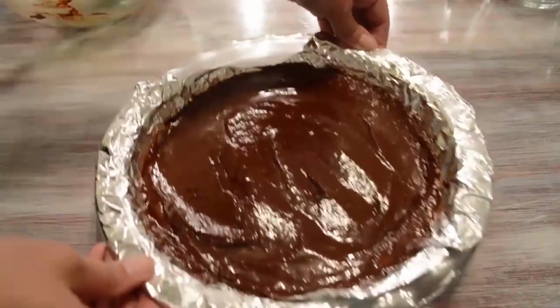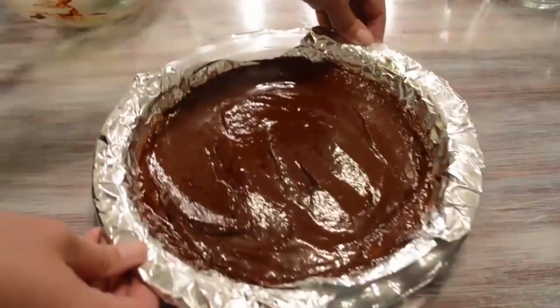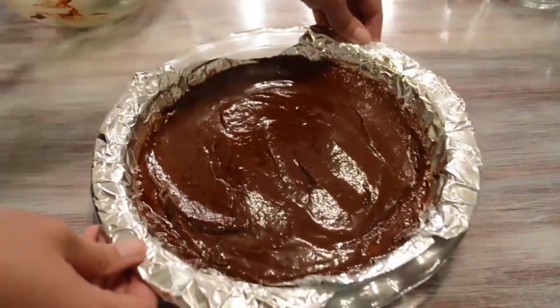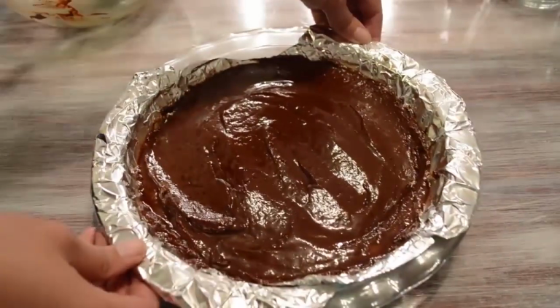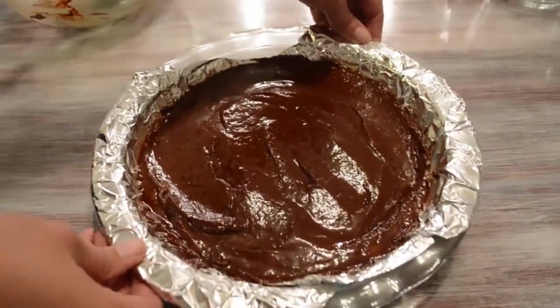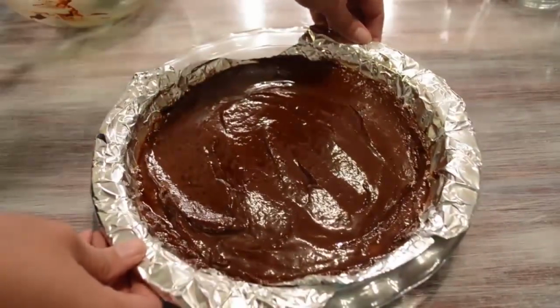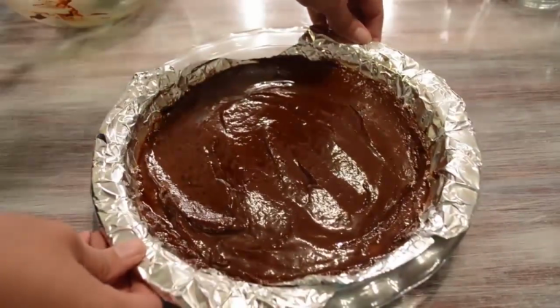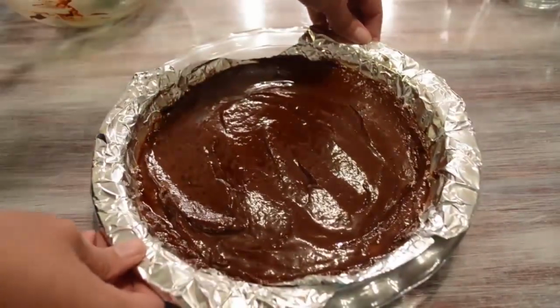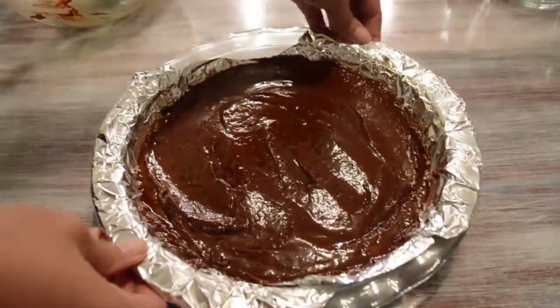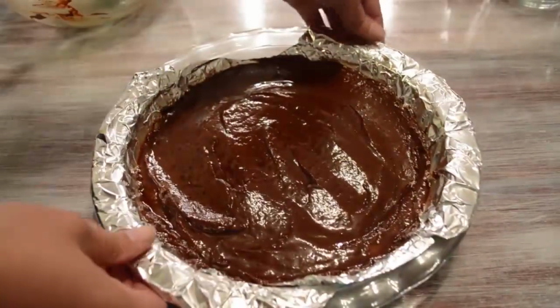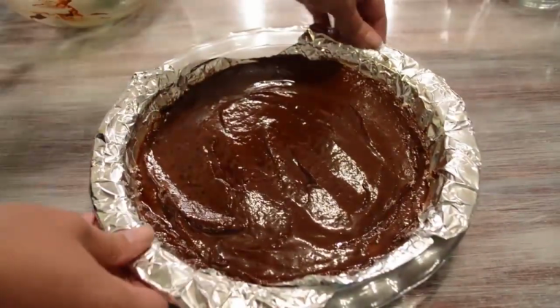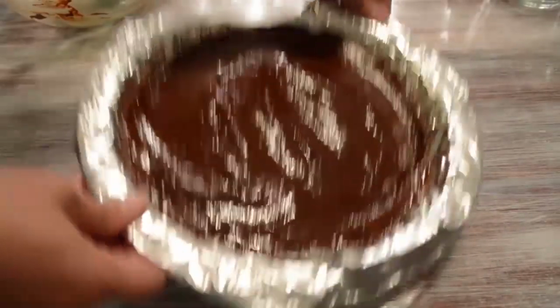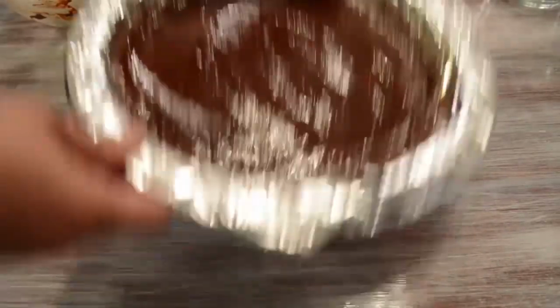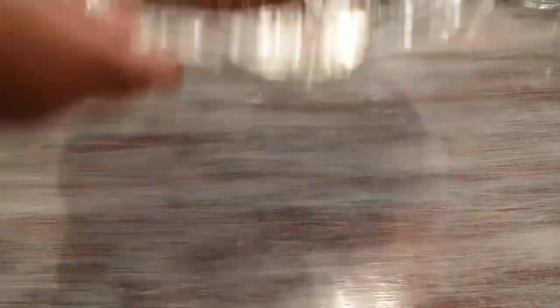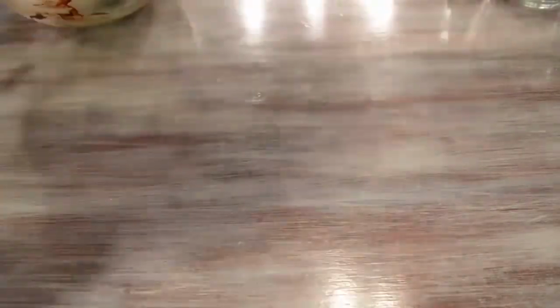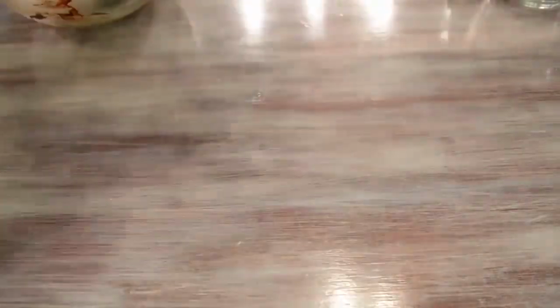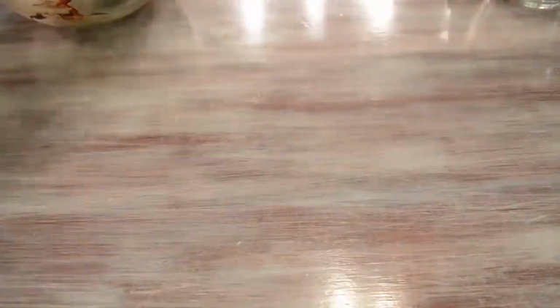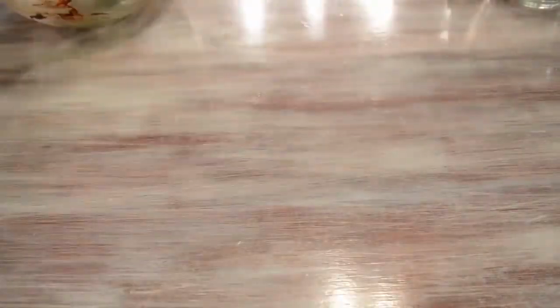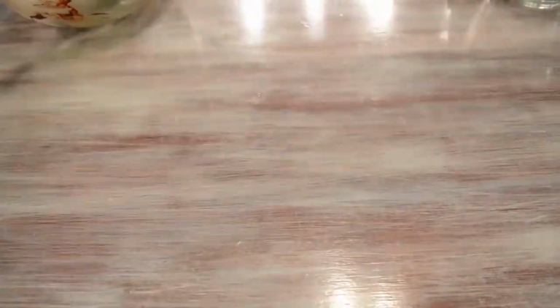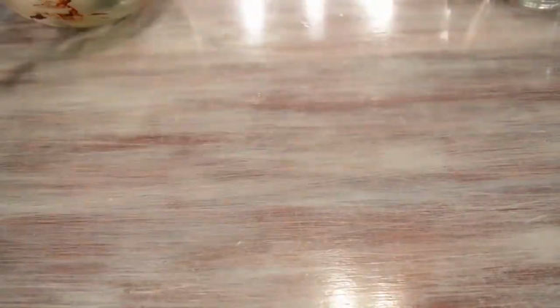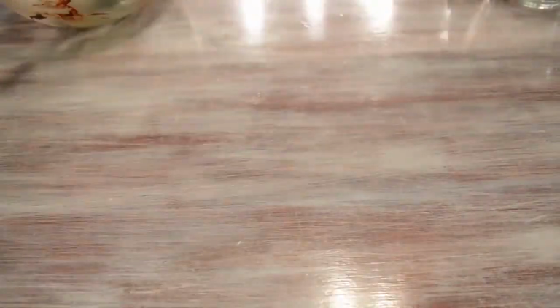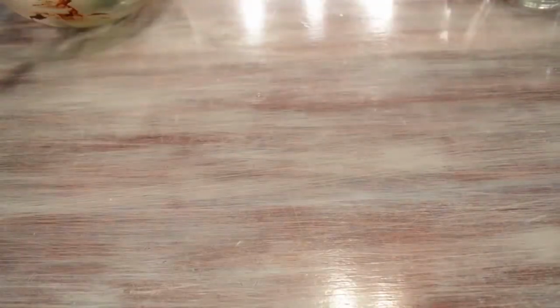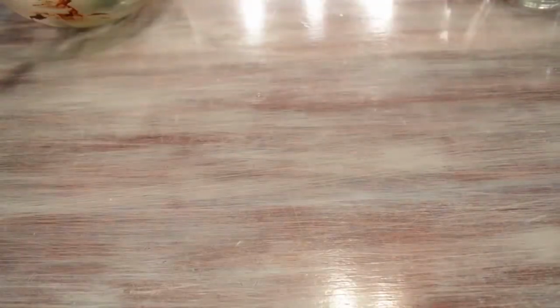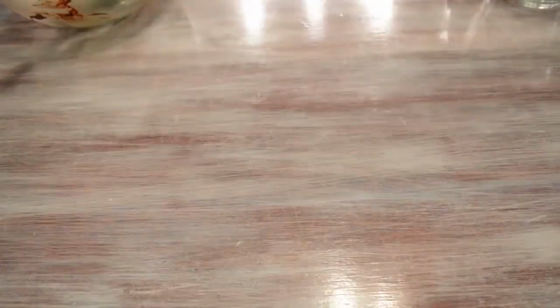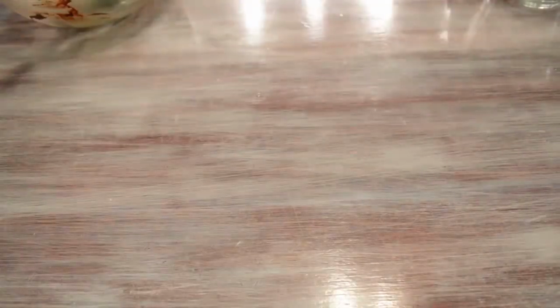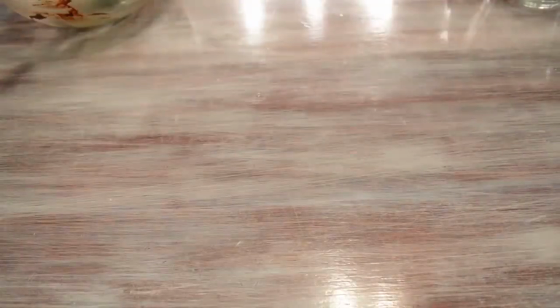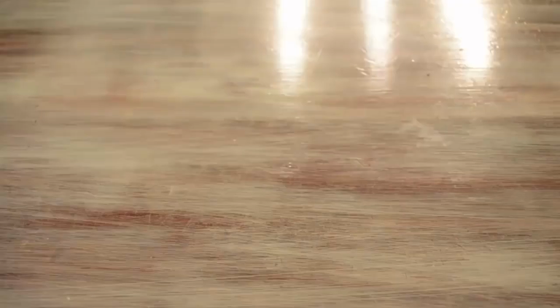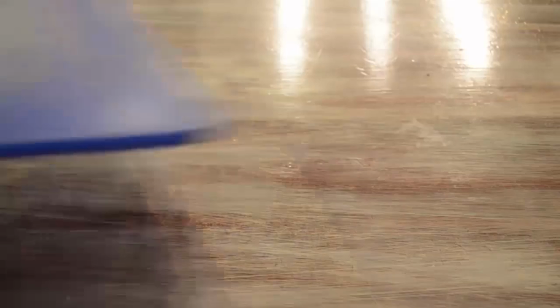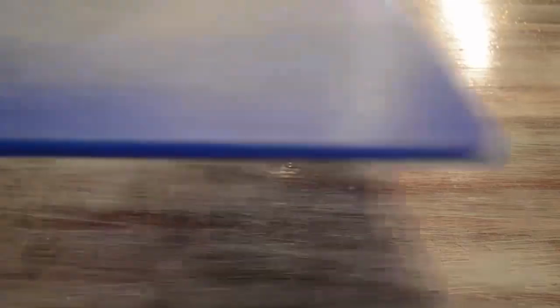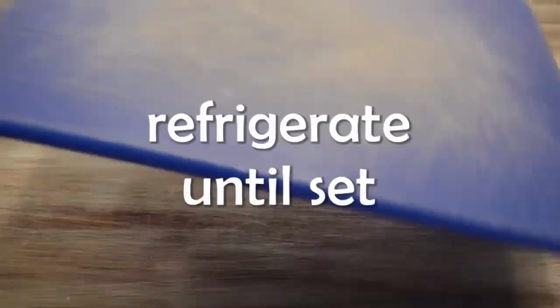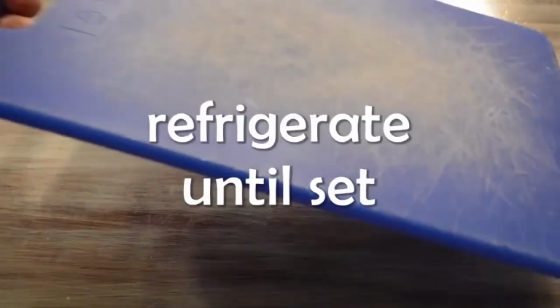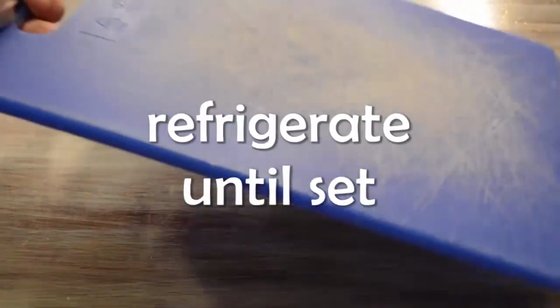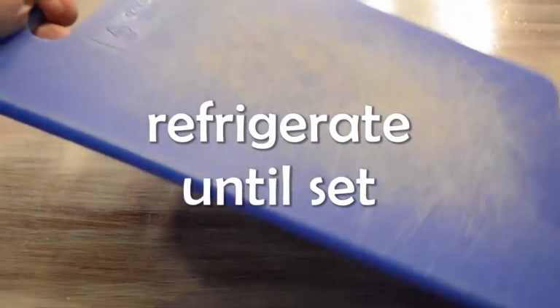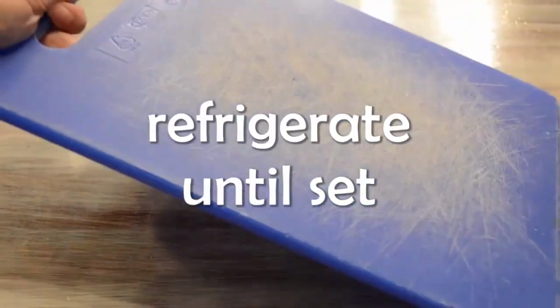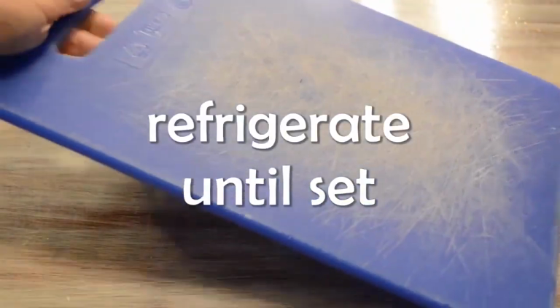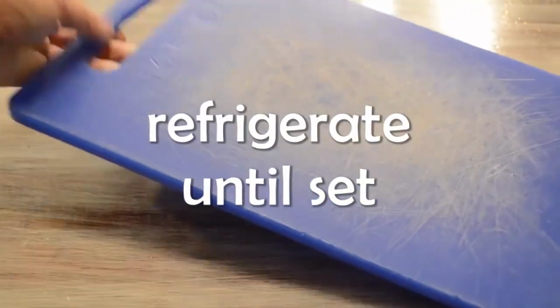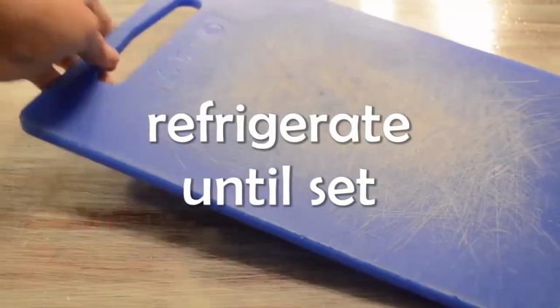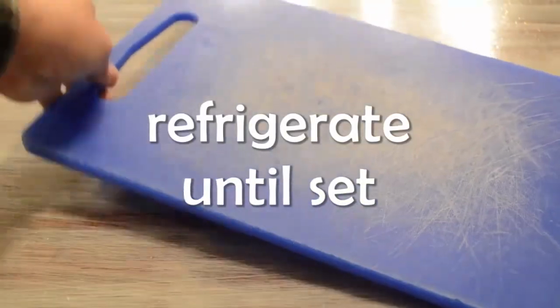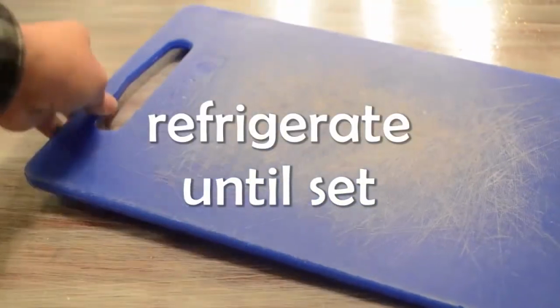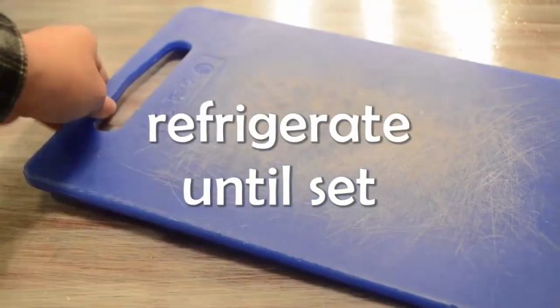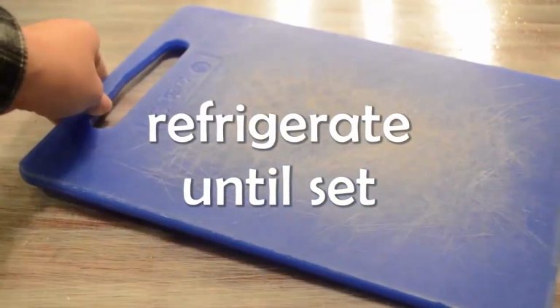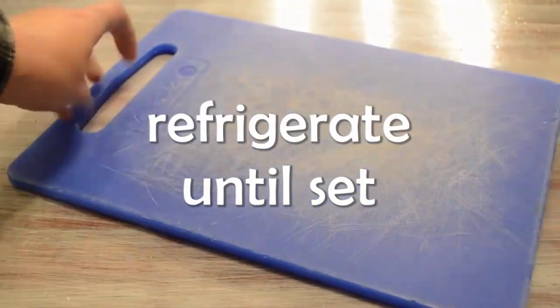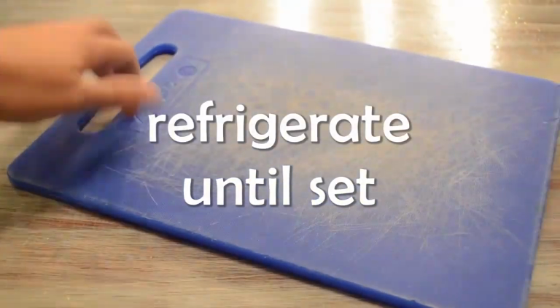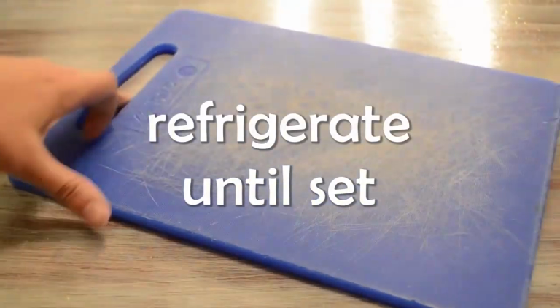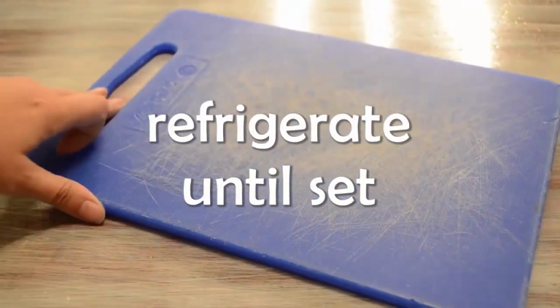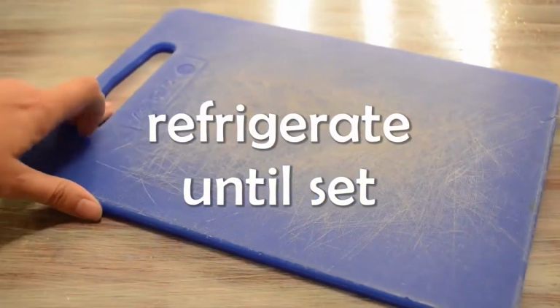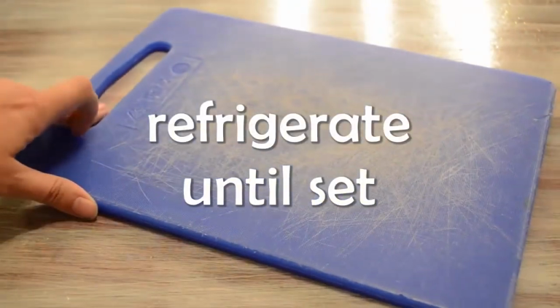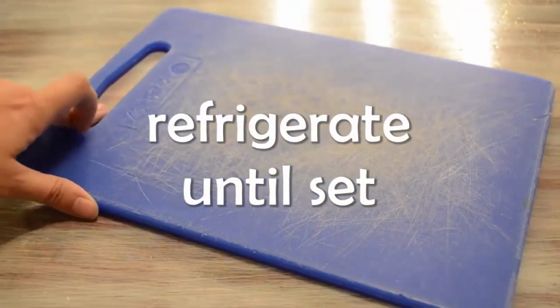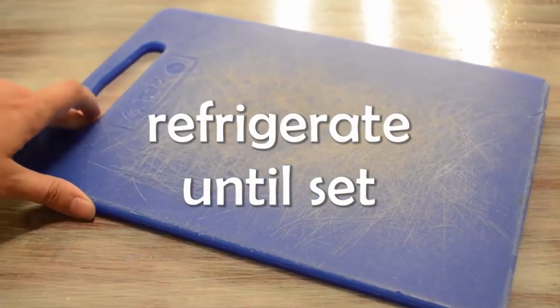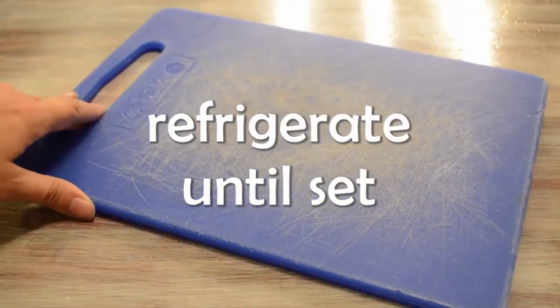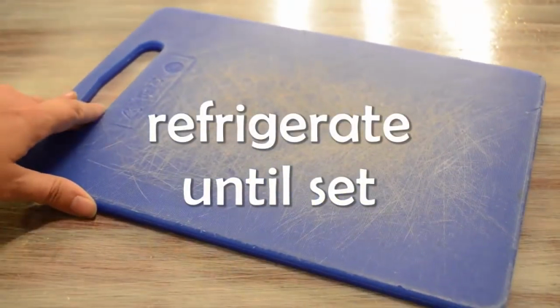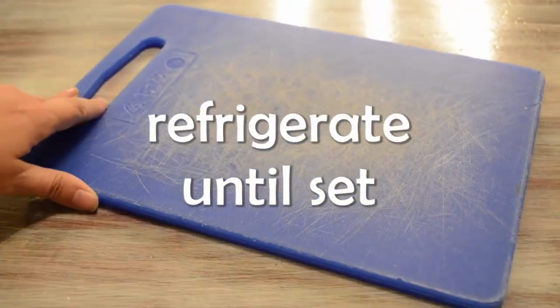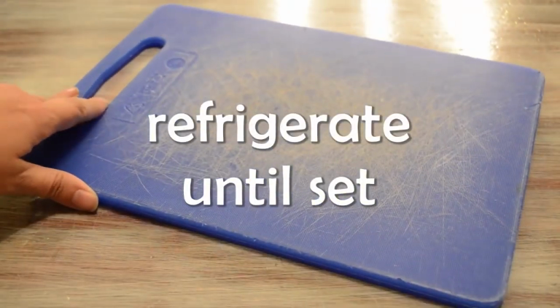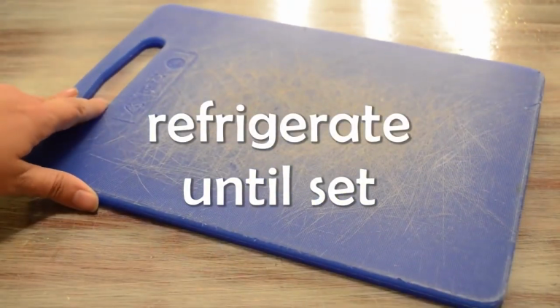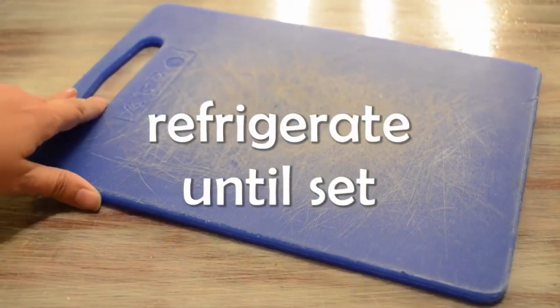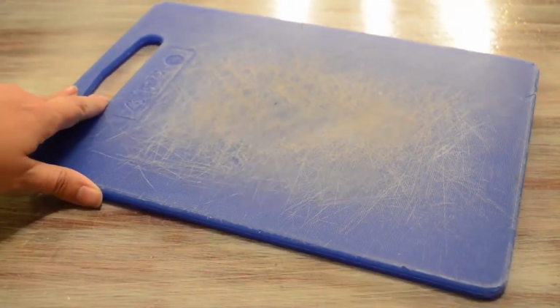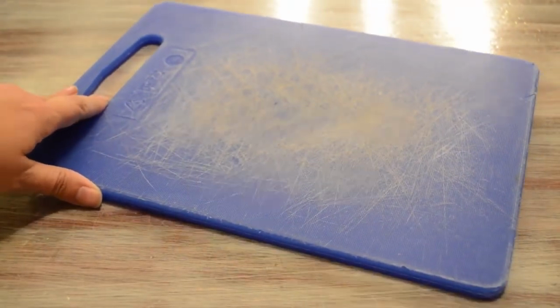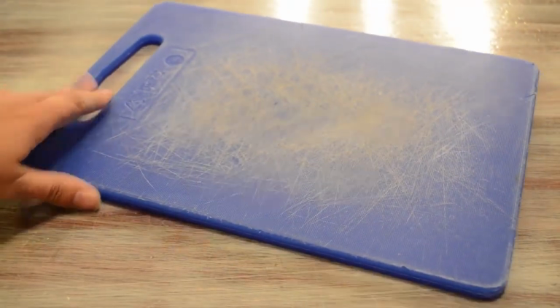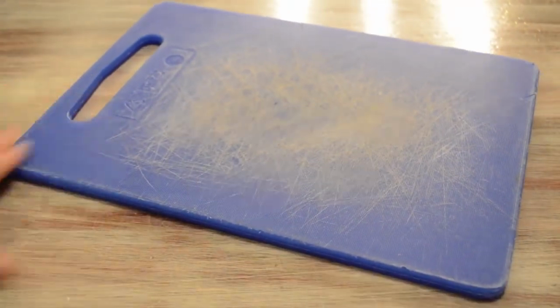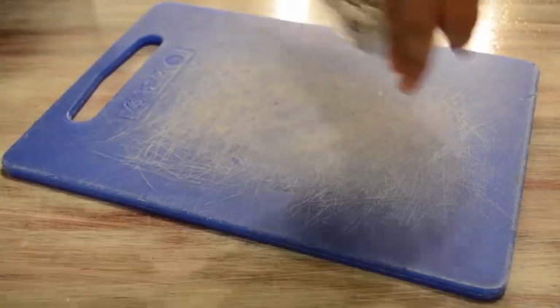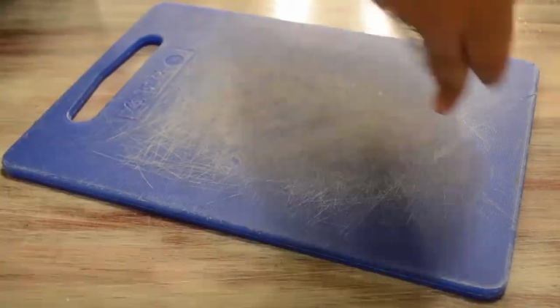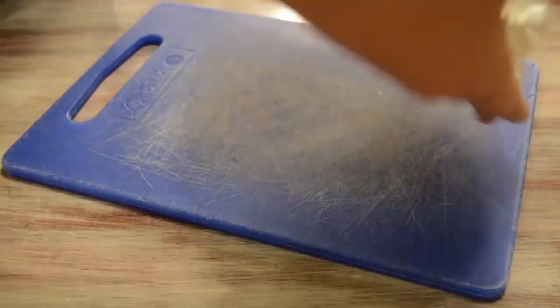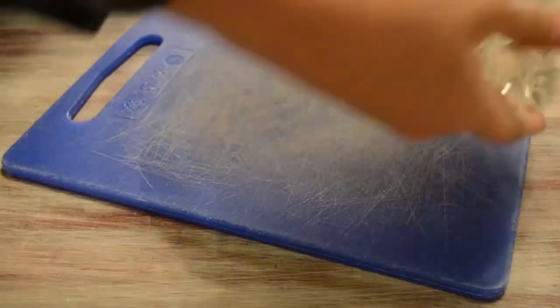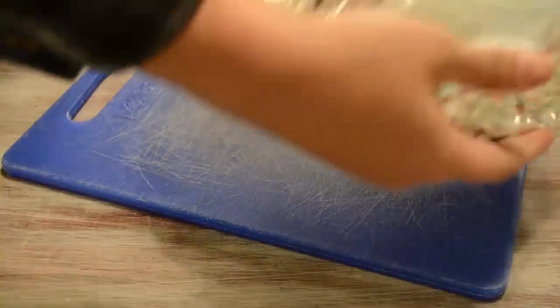Next you're gonna throw that in your refrigerator until it sets. This can take anywhere between three to five hours depending on how good your fridge is.